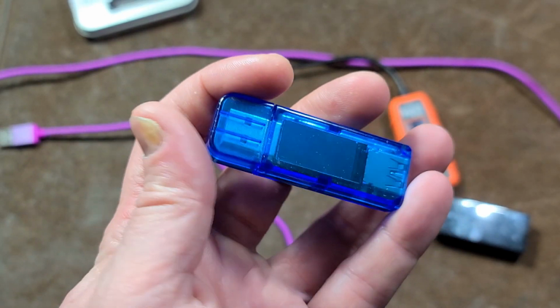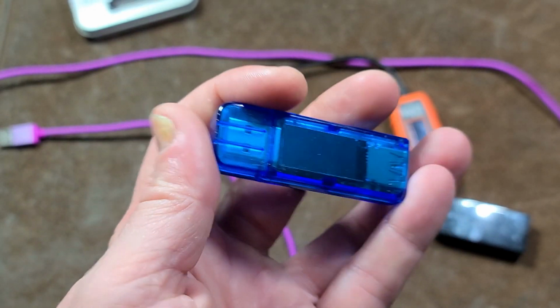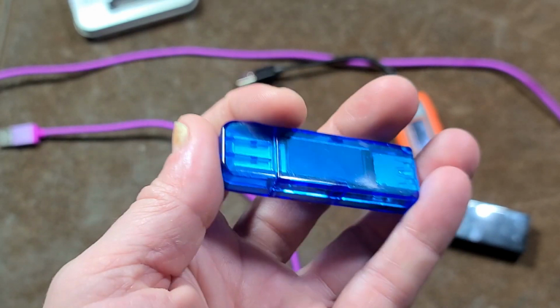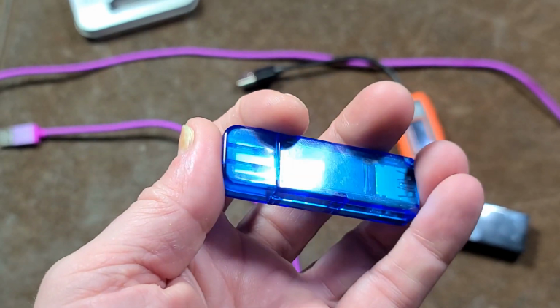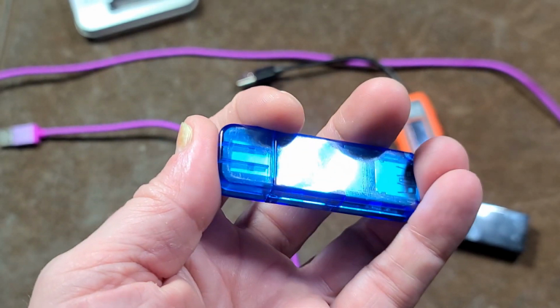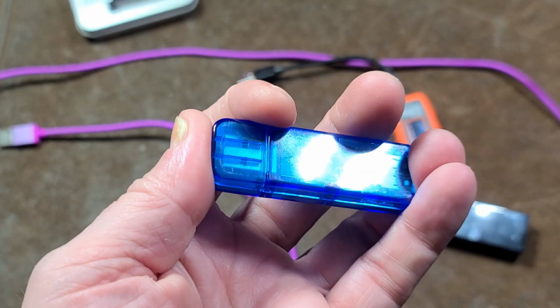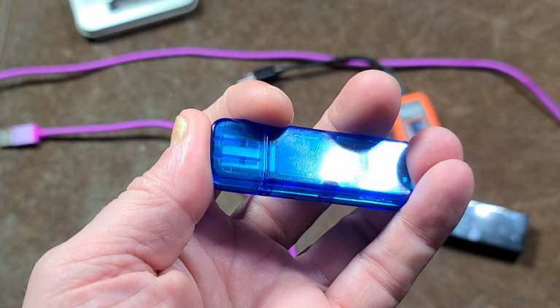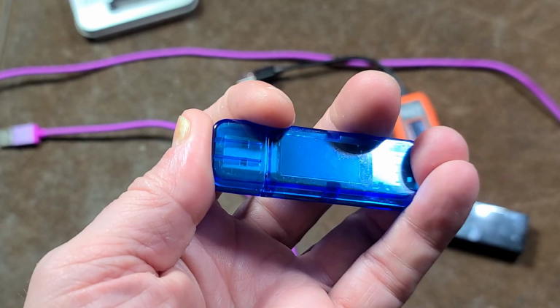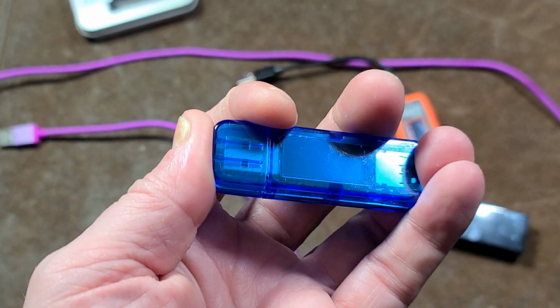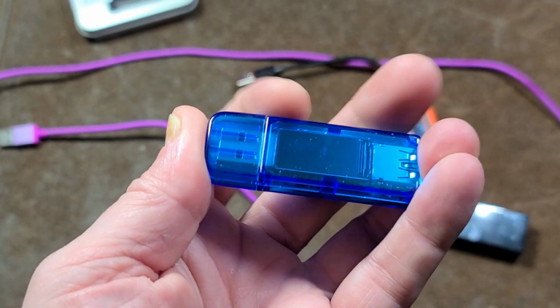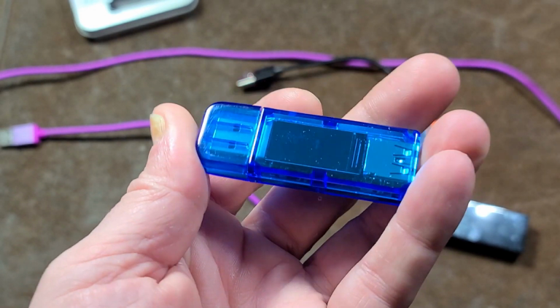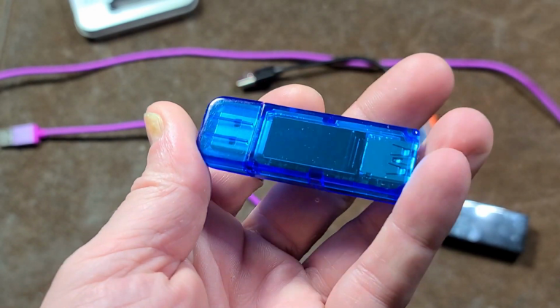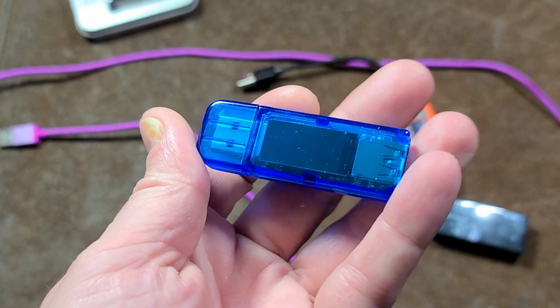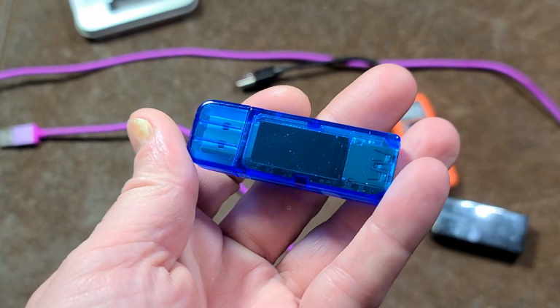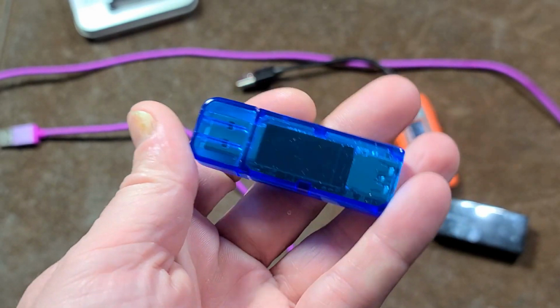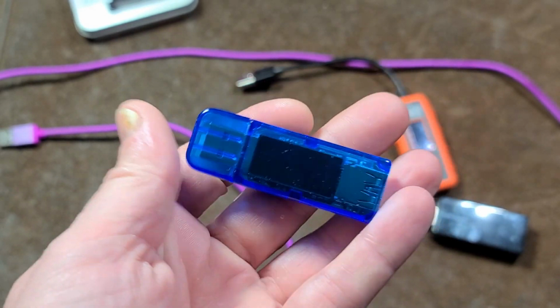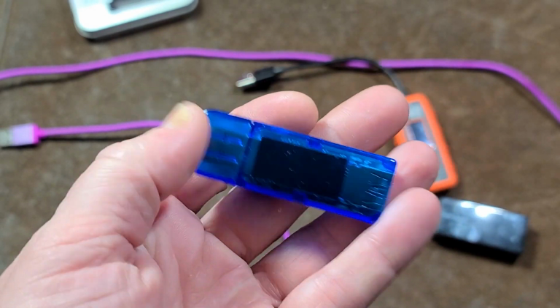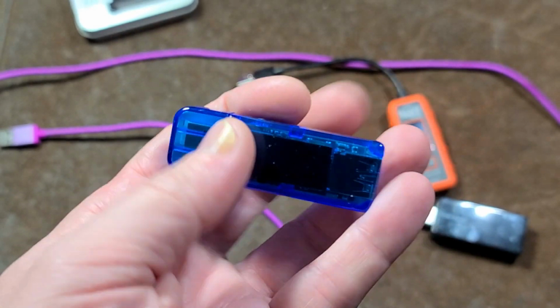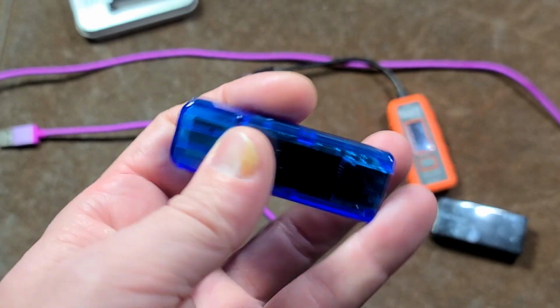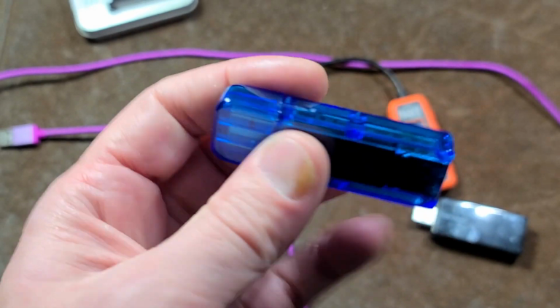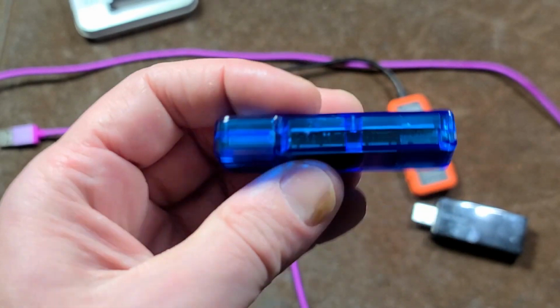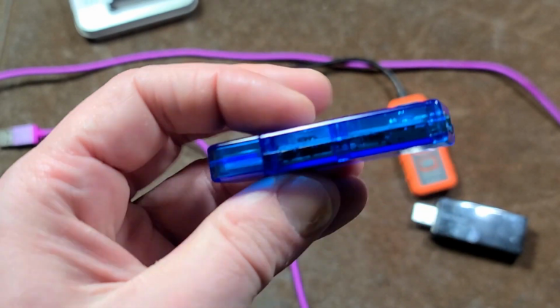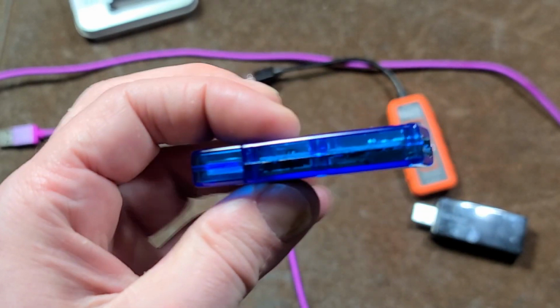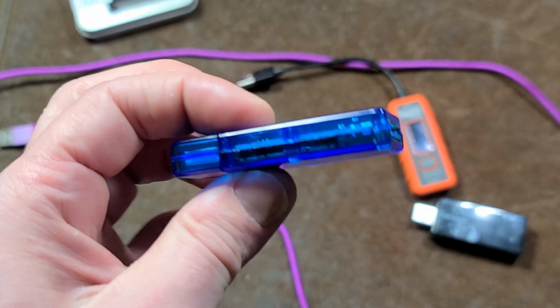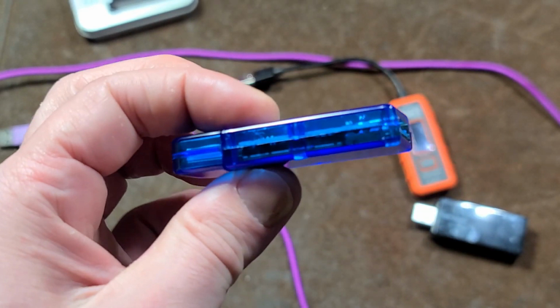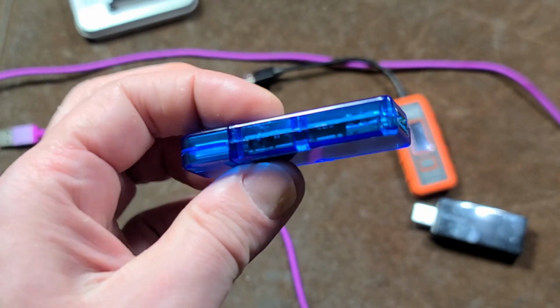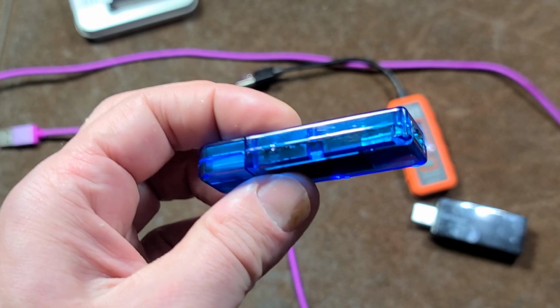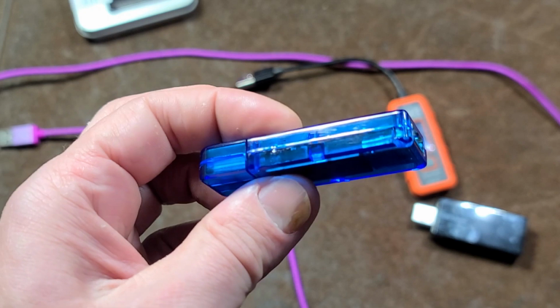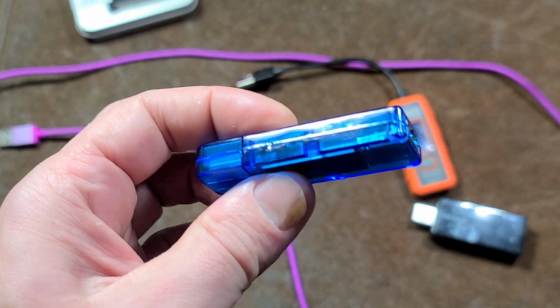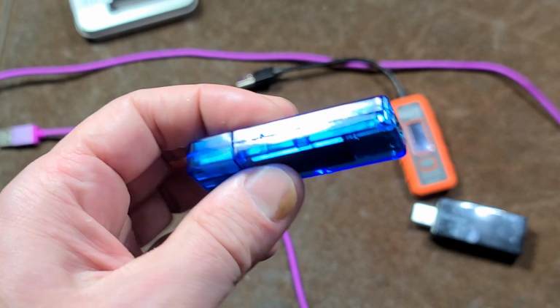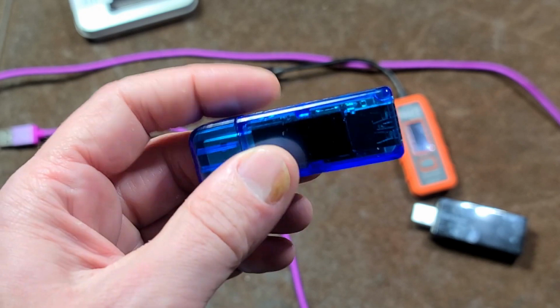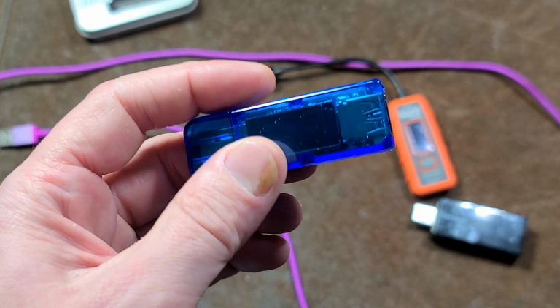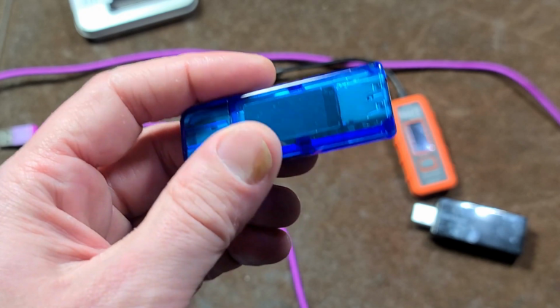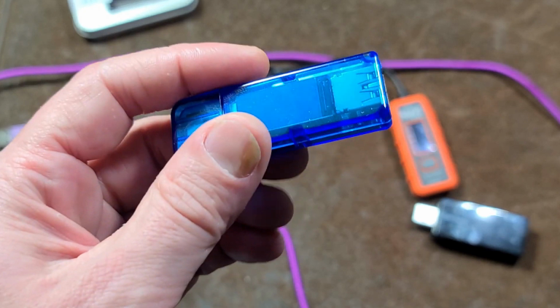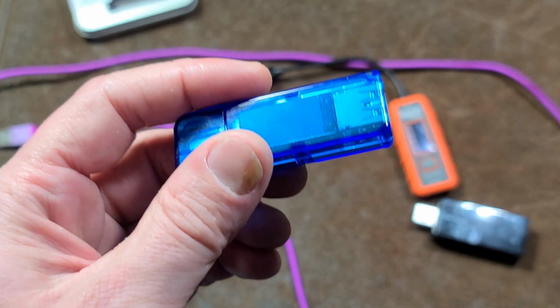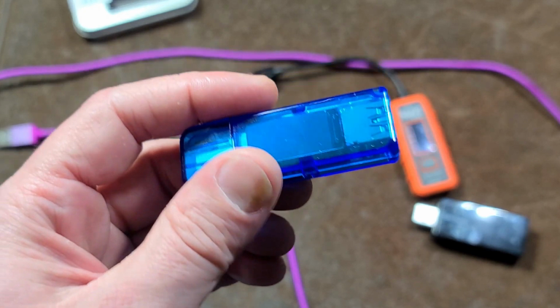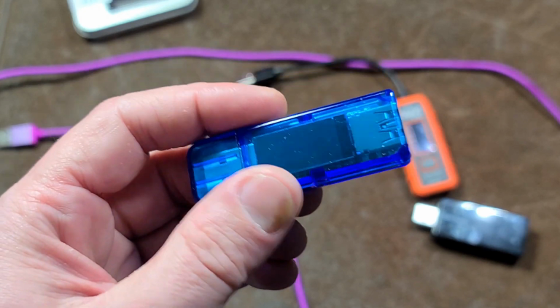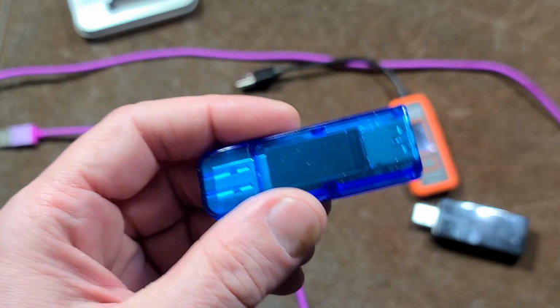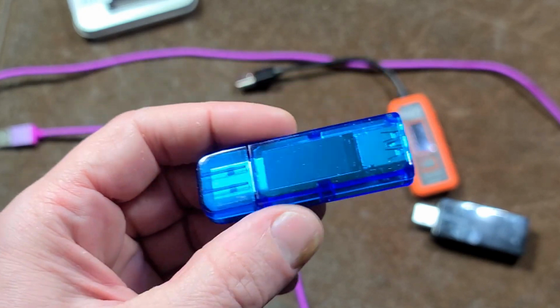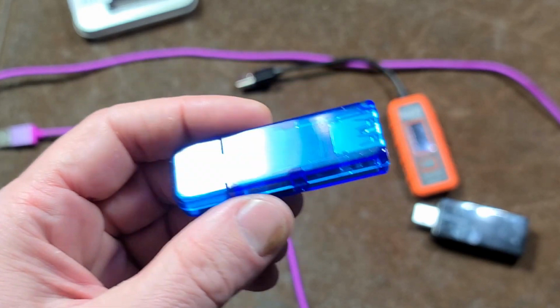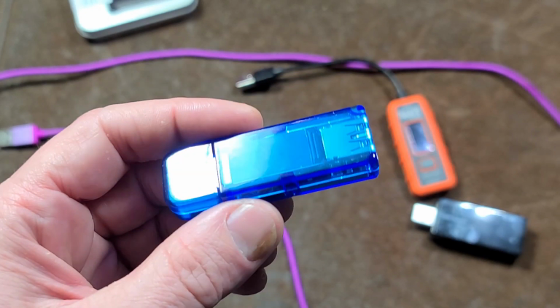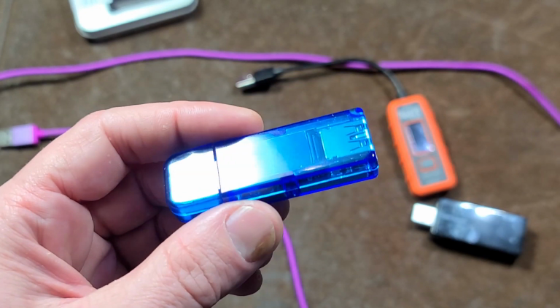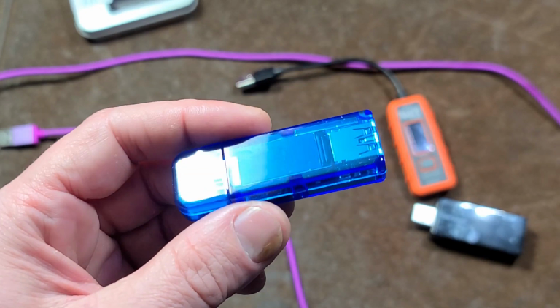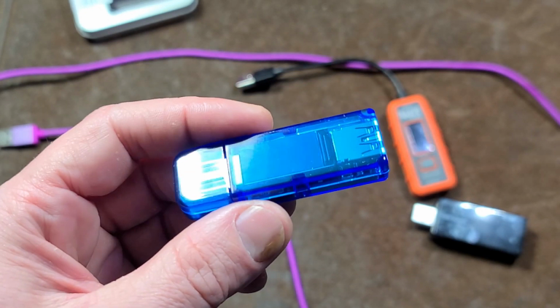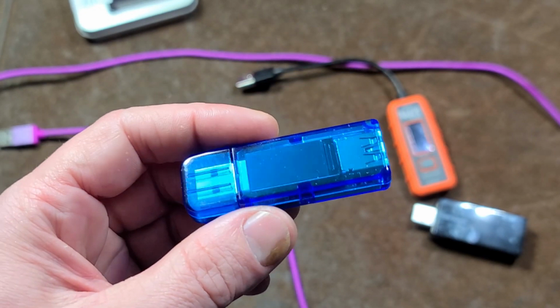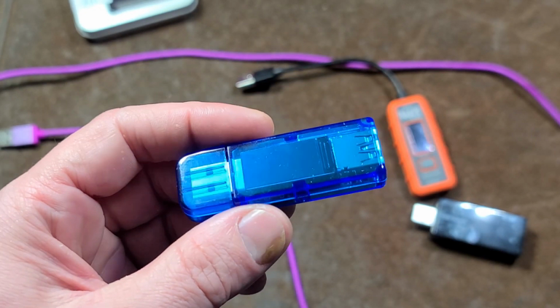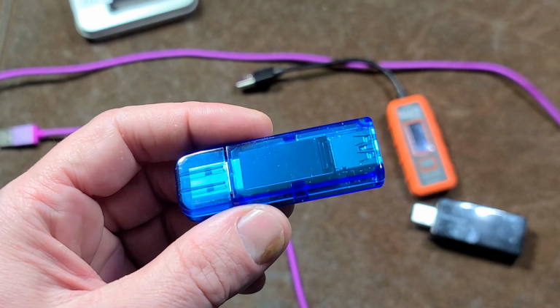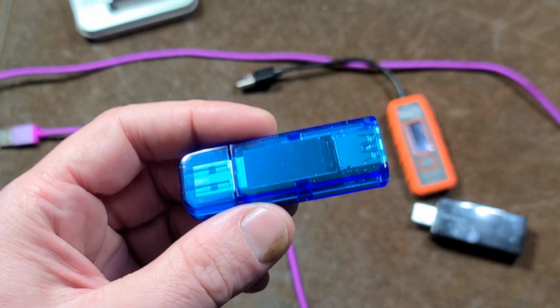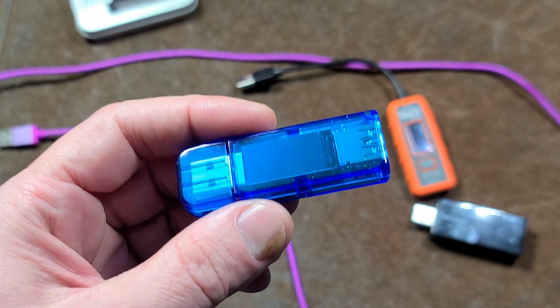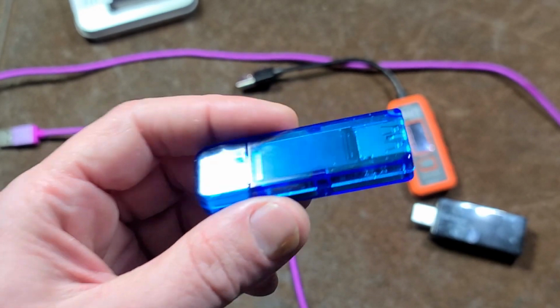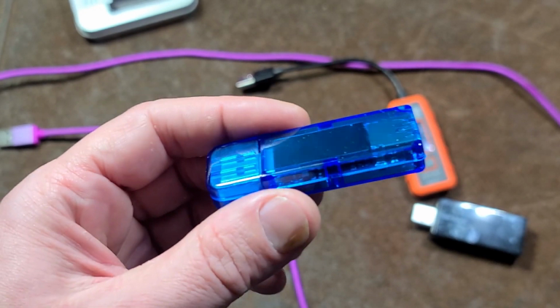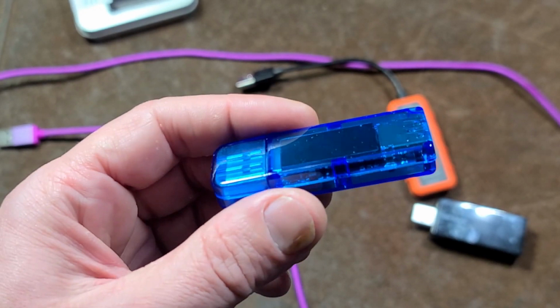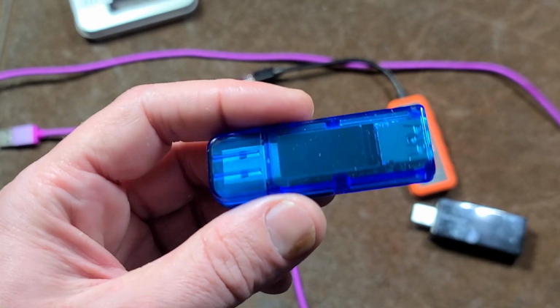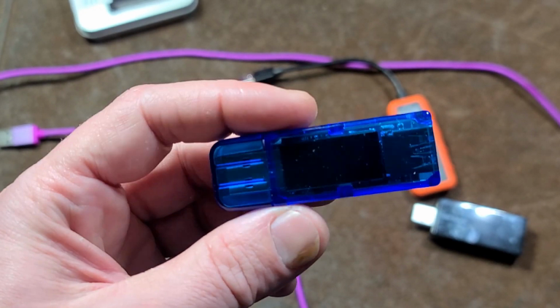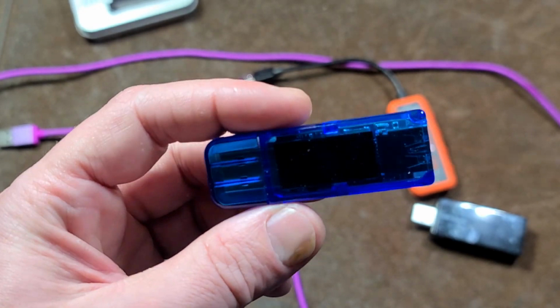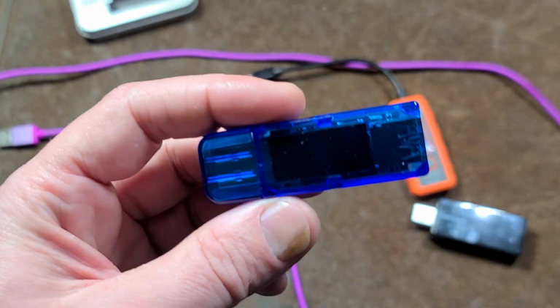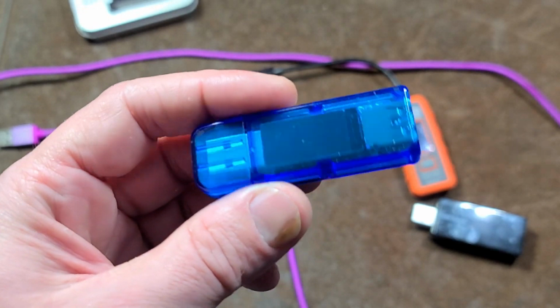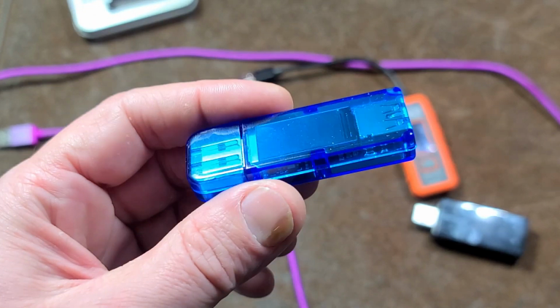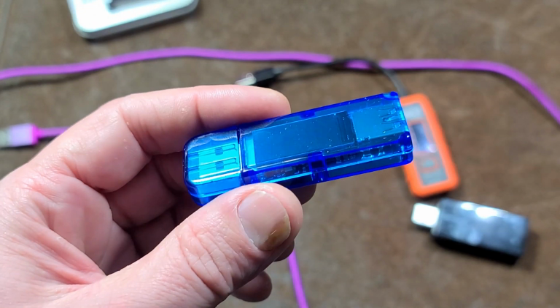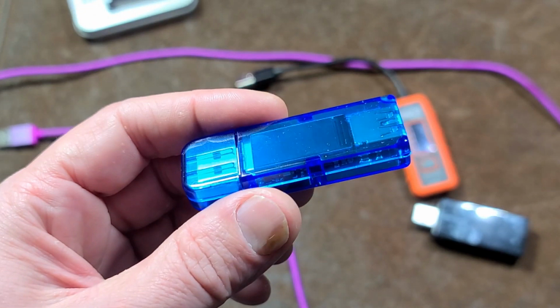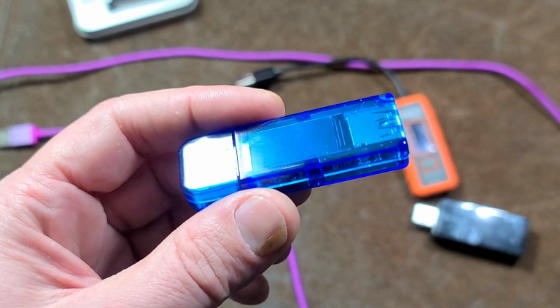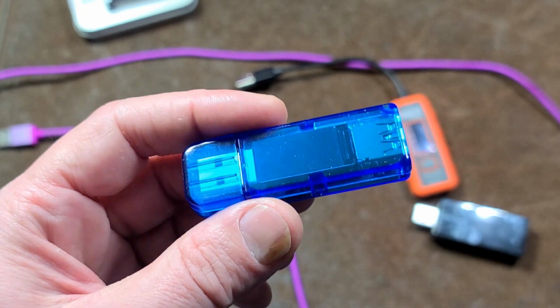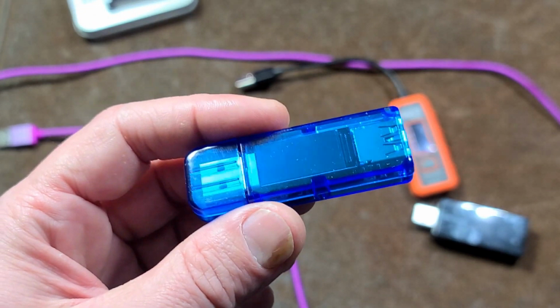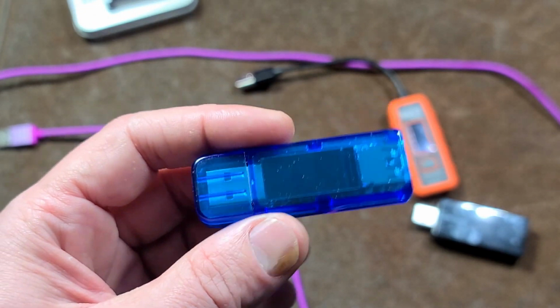This is the AT35. It's about the best one in one of these small compact key-style or USB memory stick-style form factors.